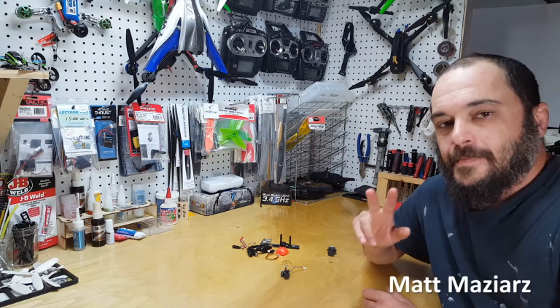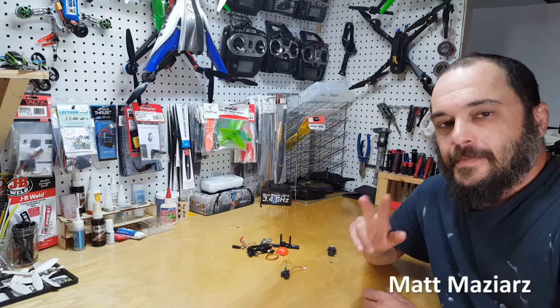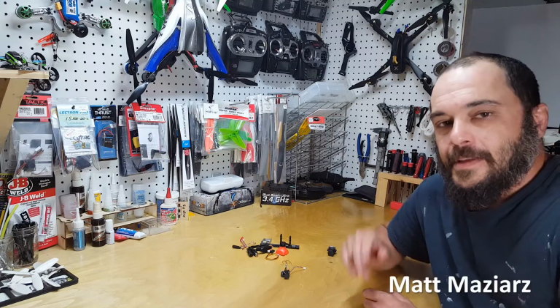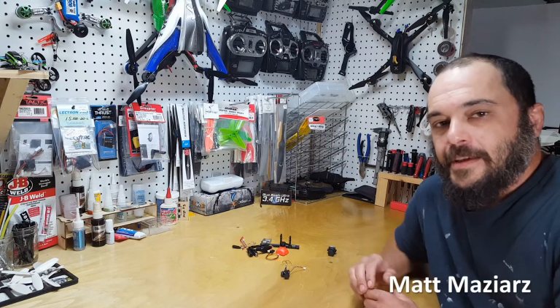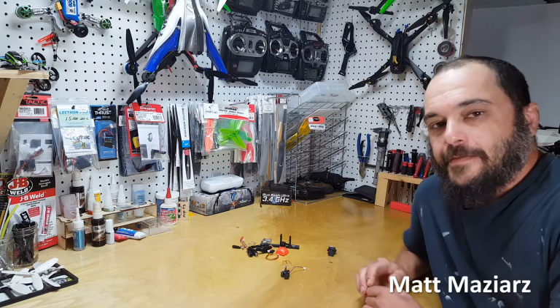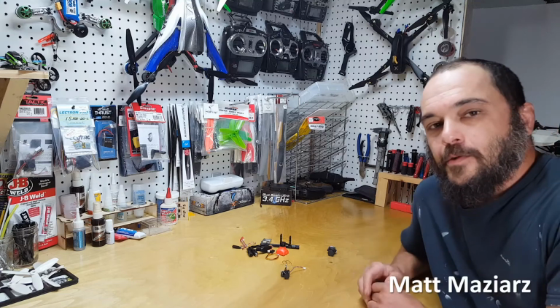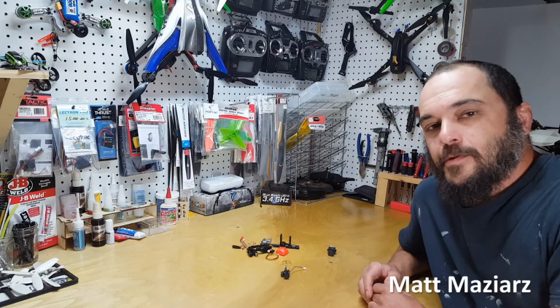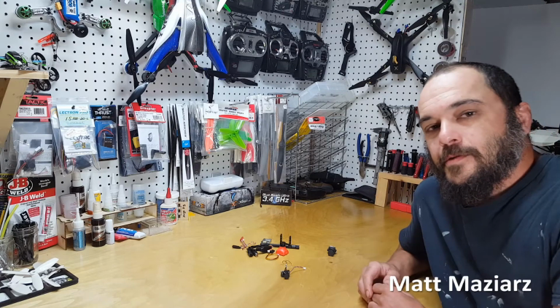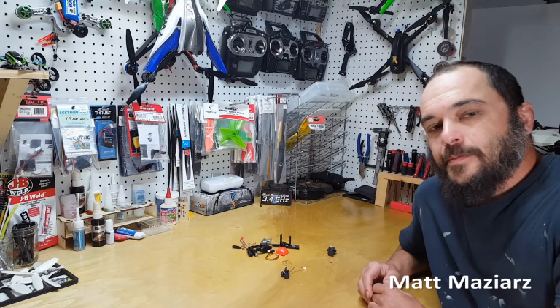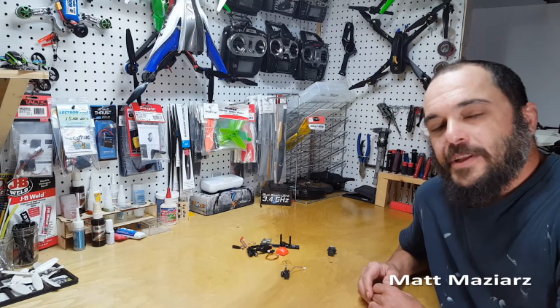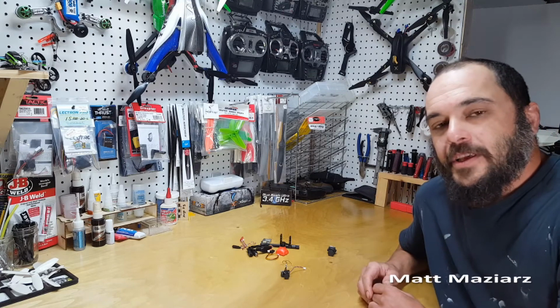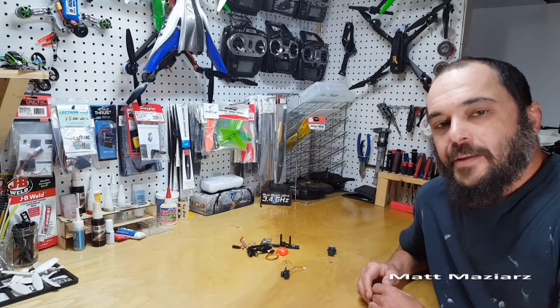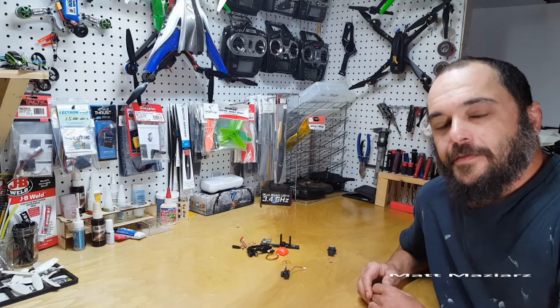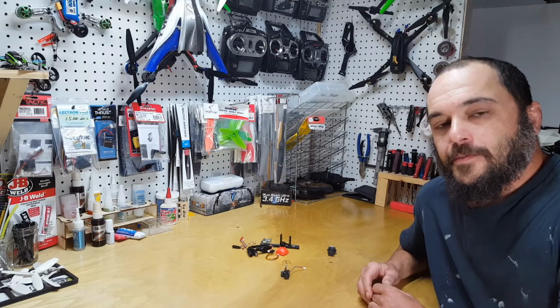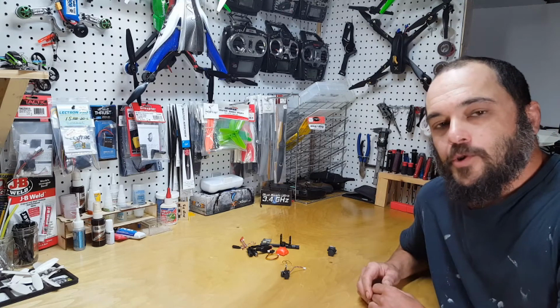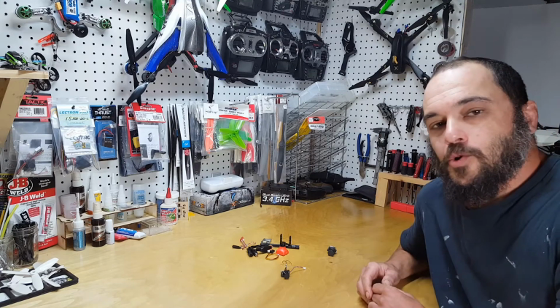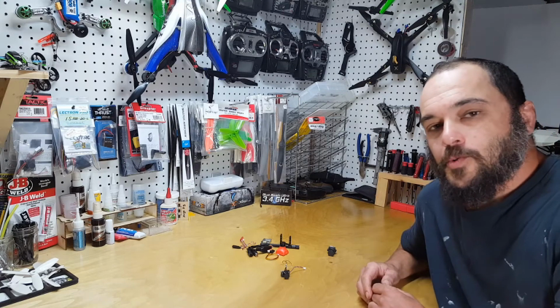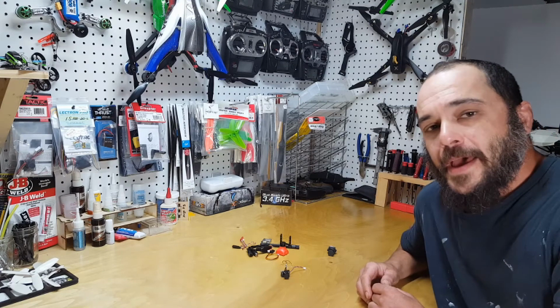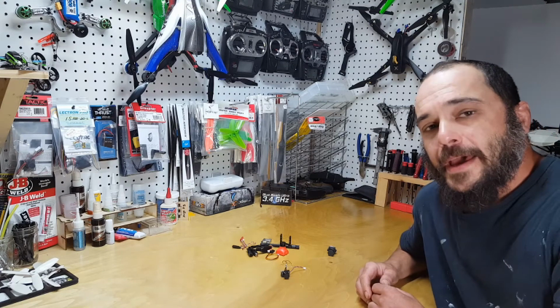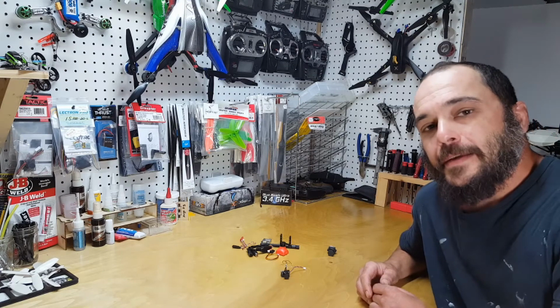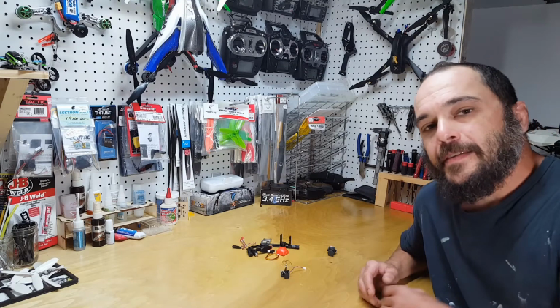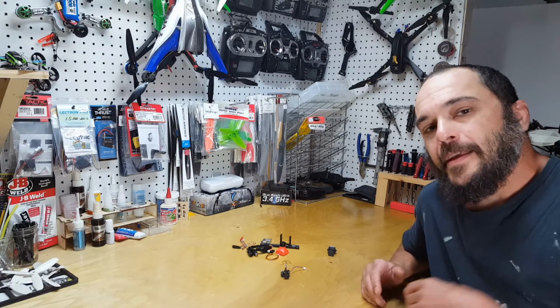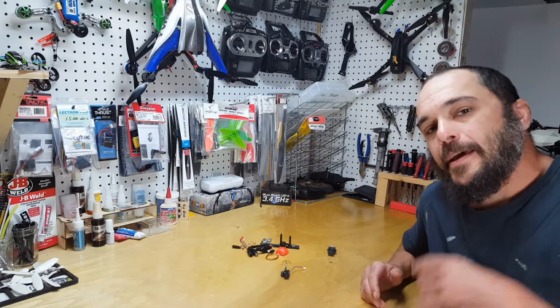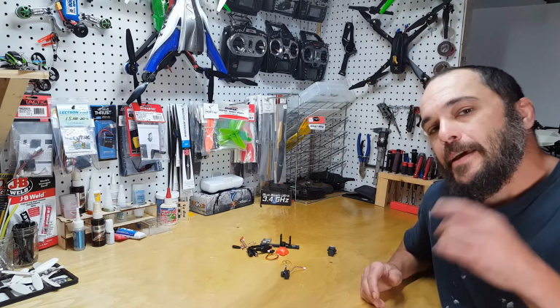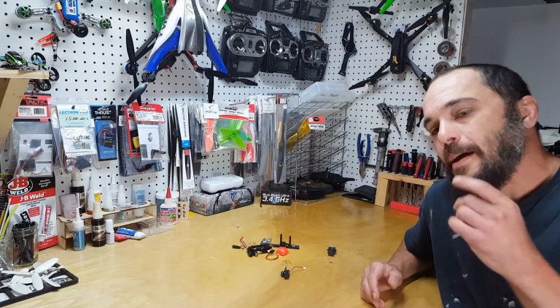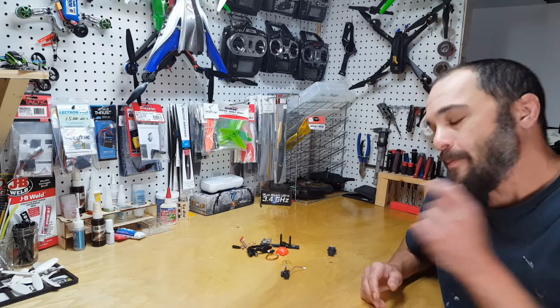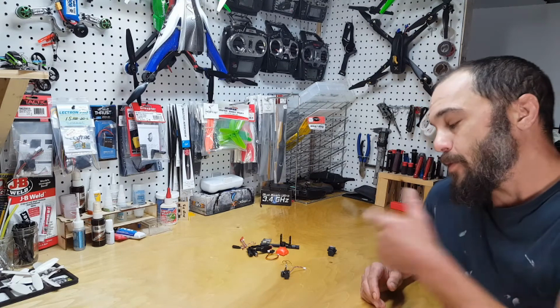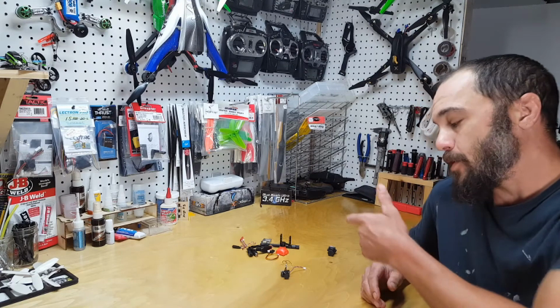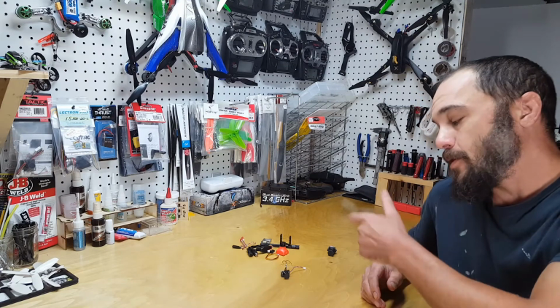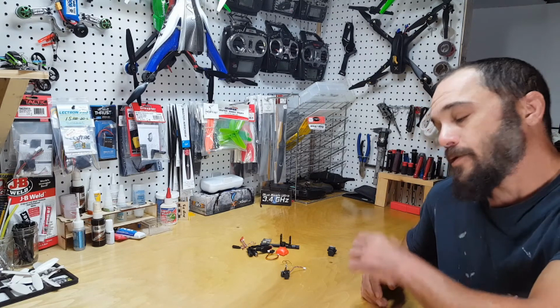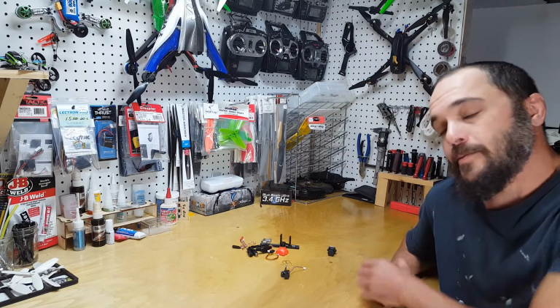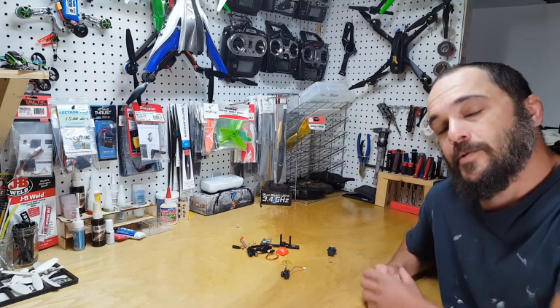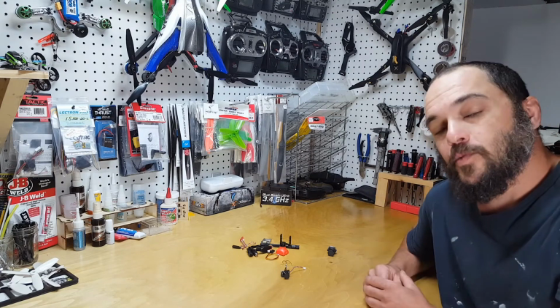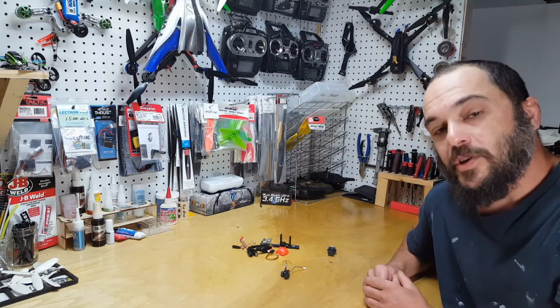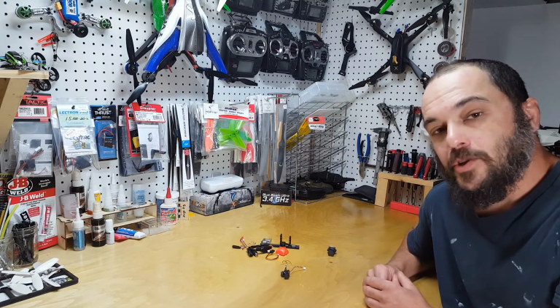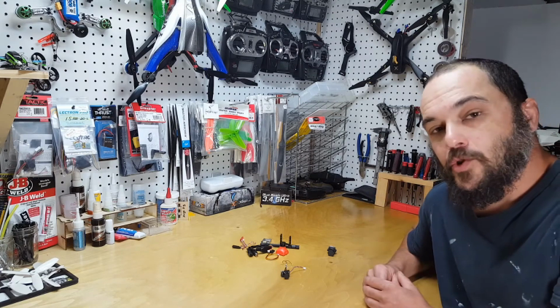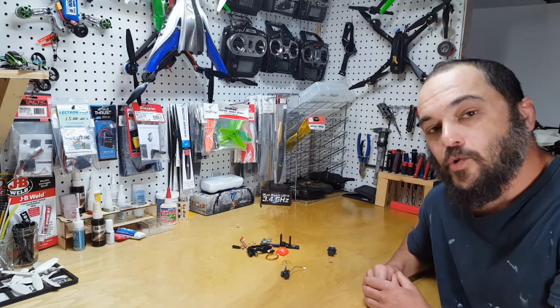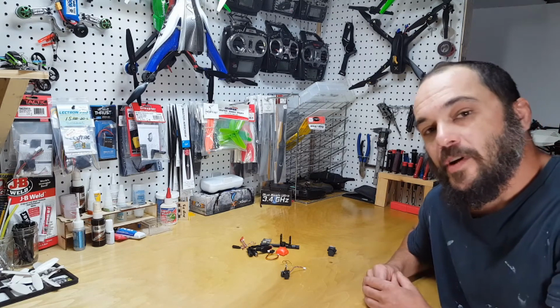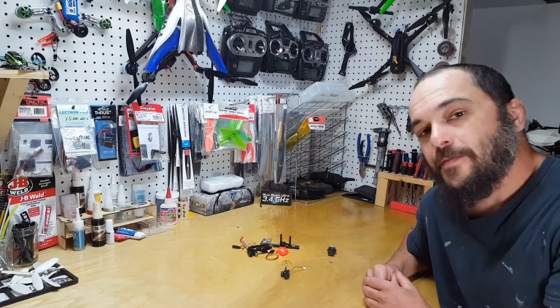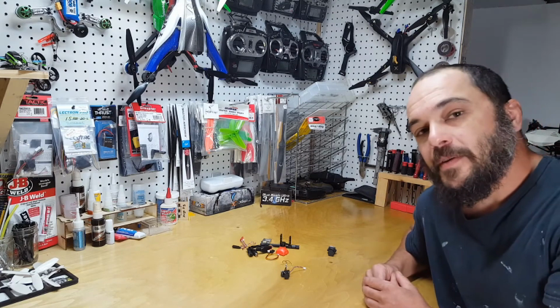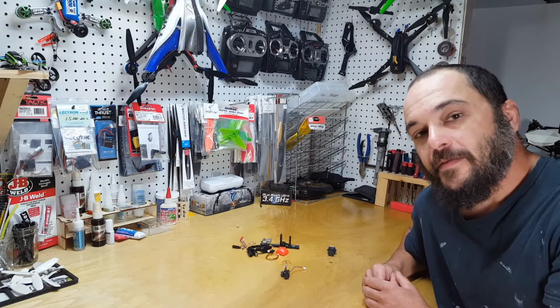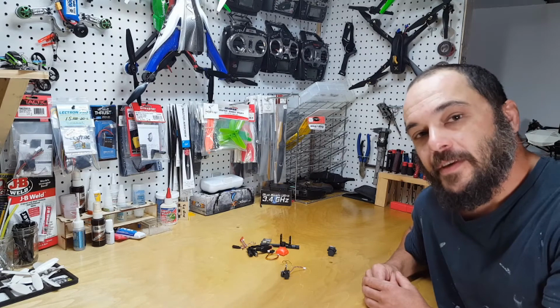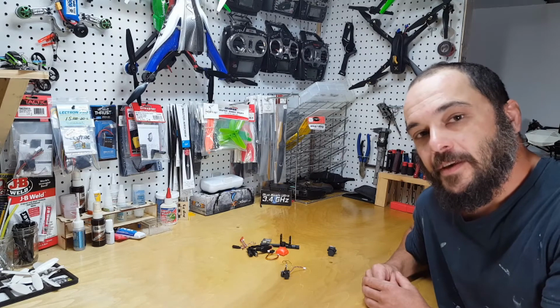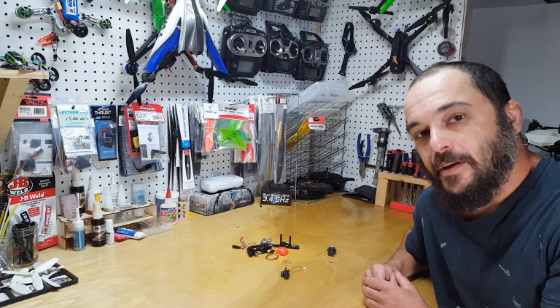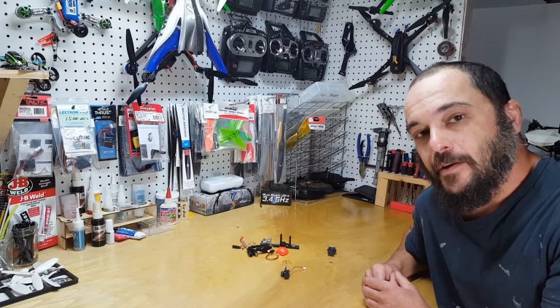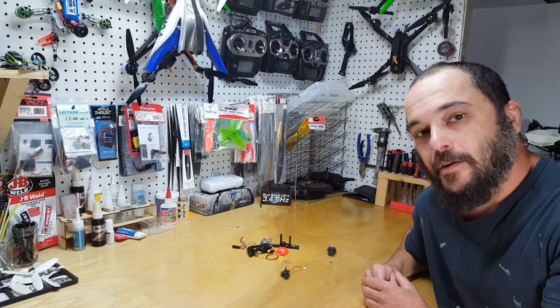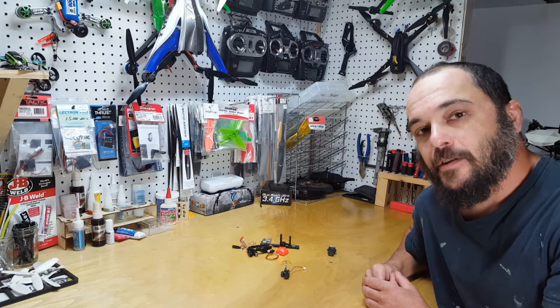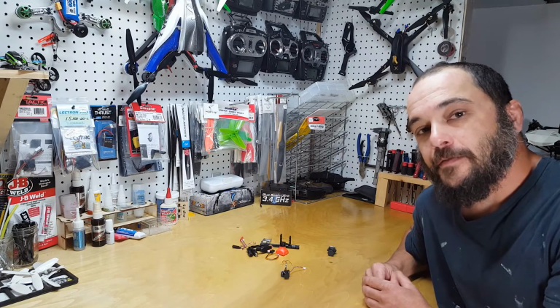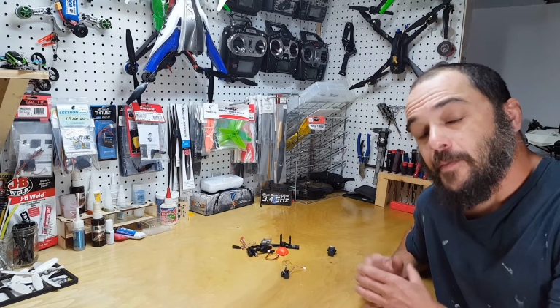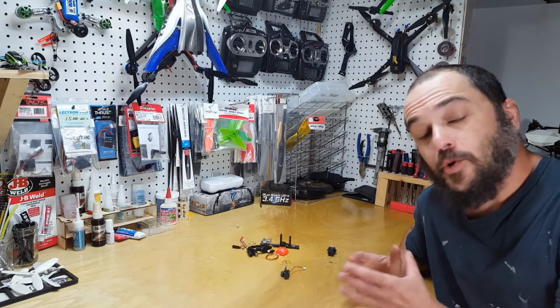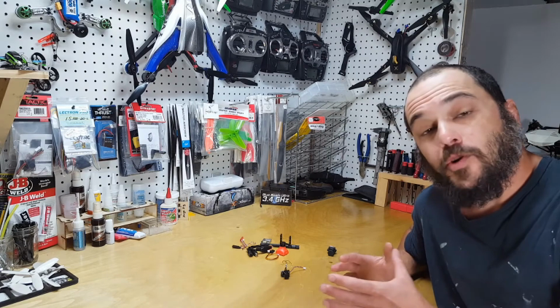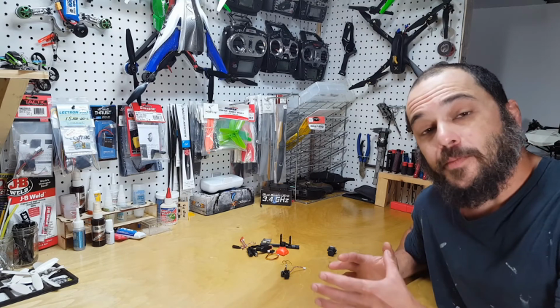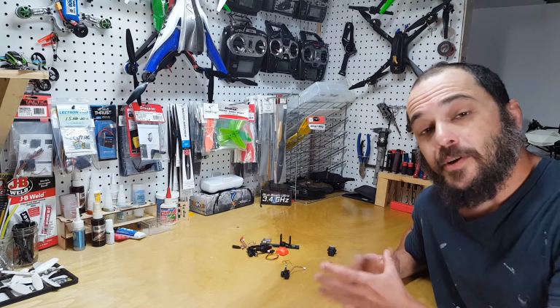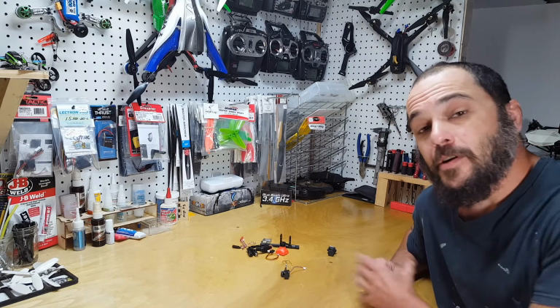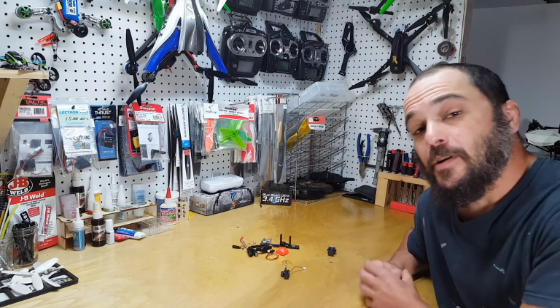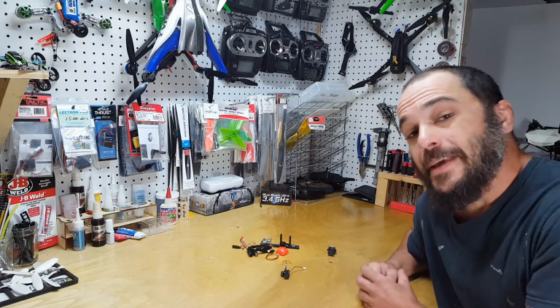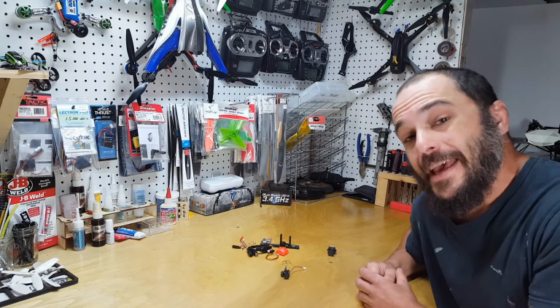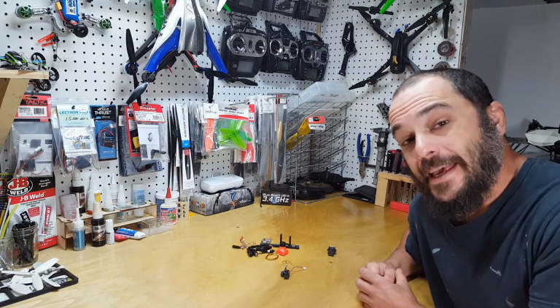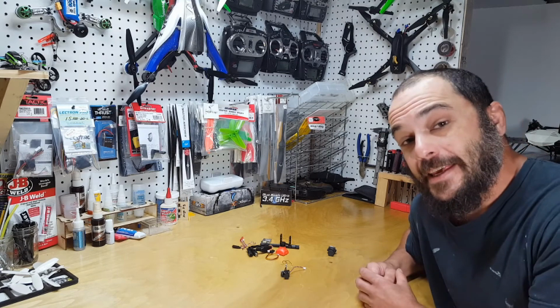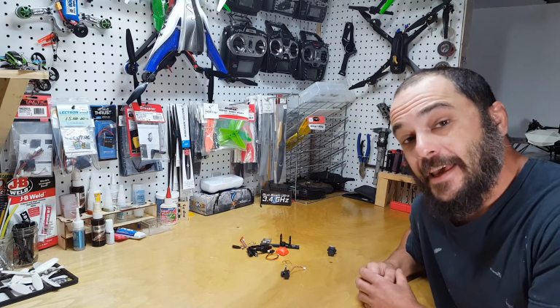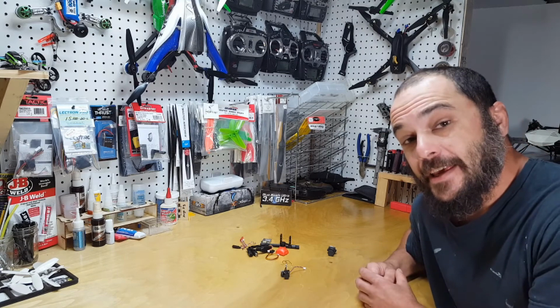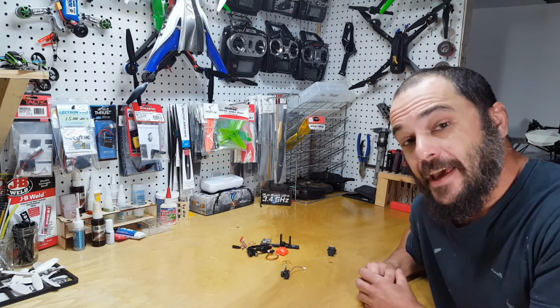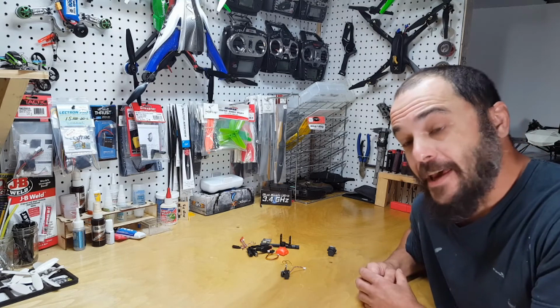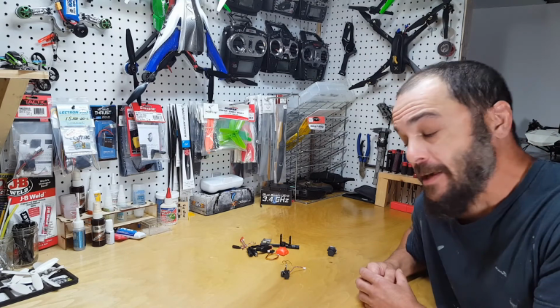Hey folks, Mini Guinea from Drones Mag. Today I'm bringing you some sweet new FPV gear from a new company called AKK.